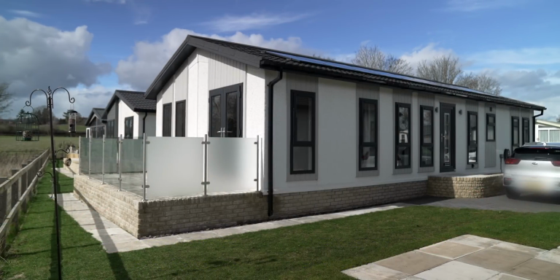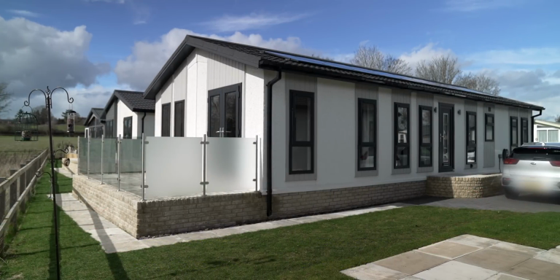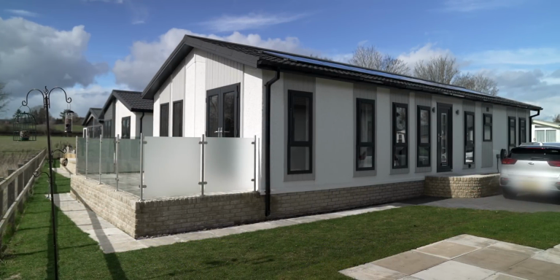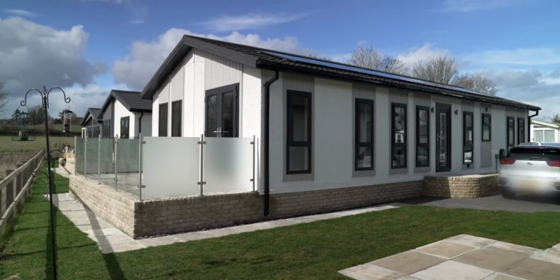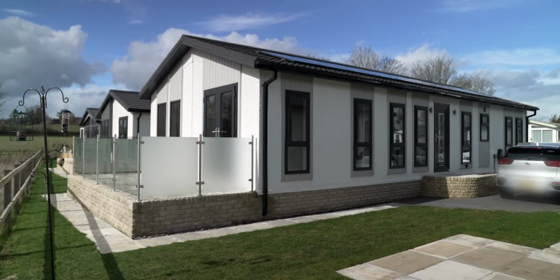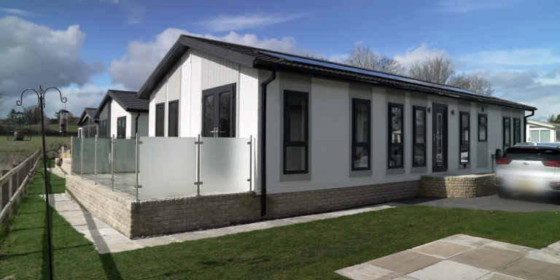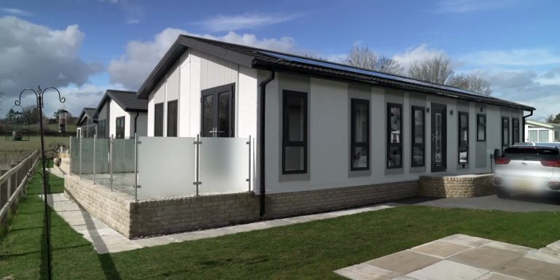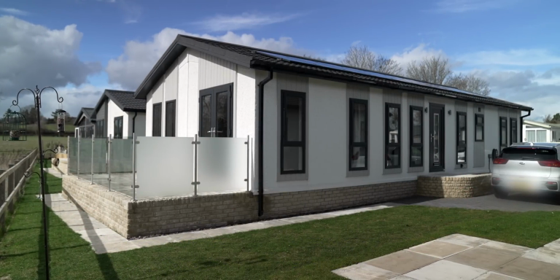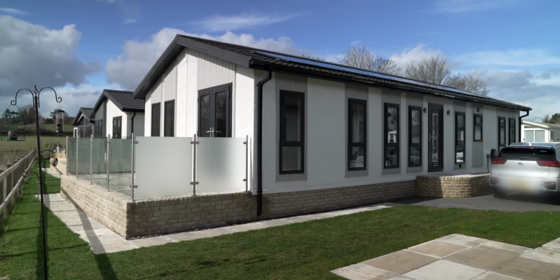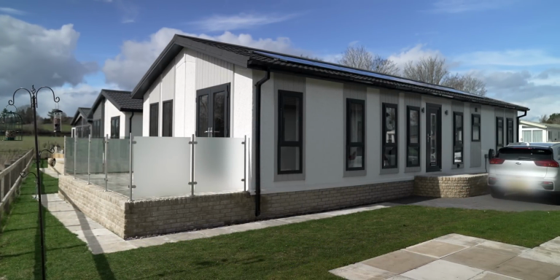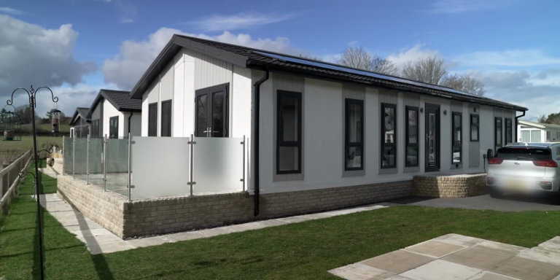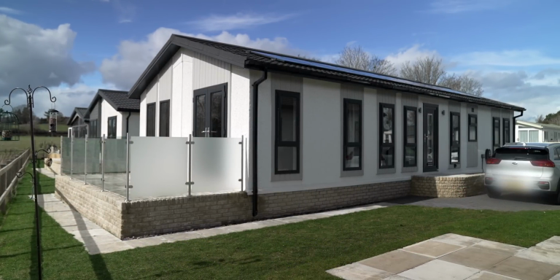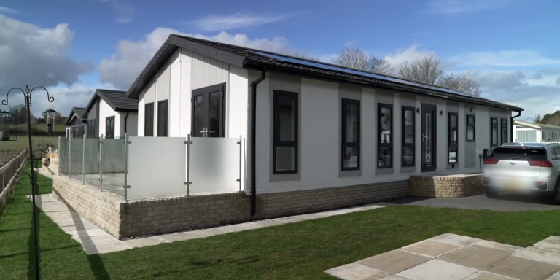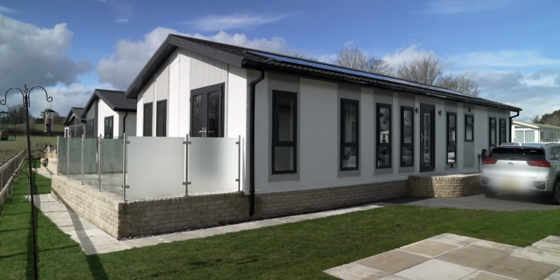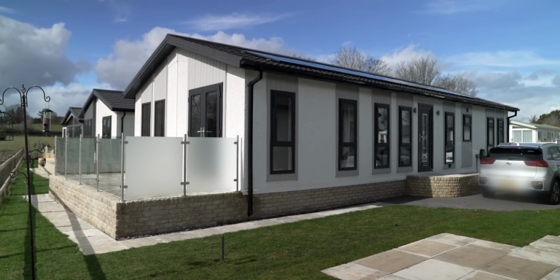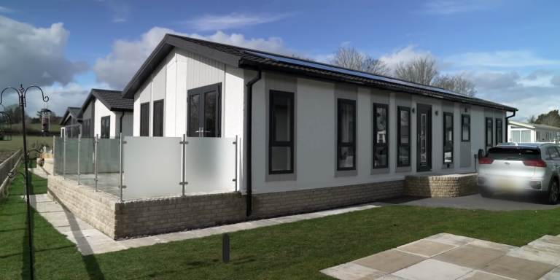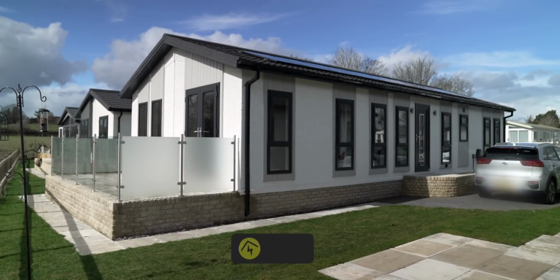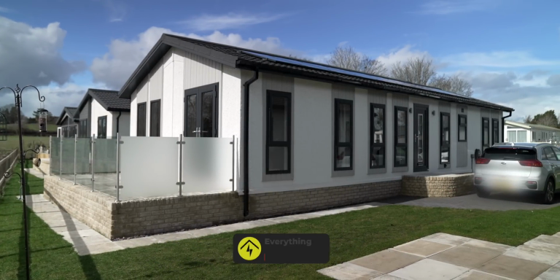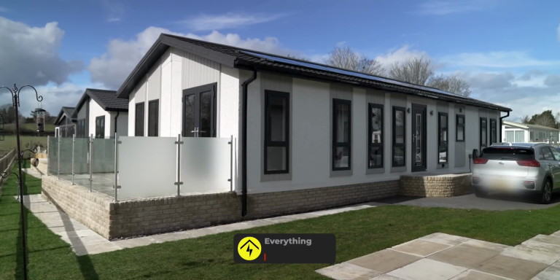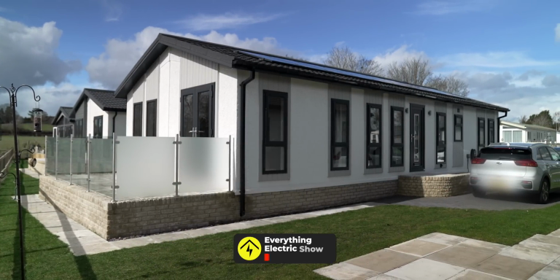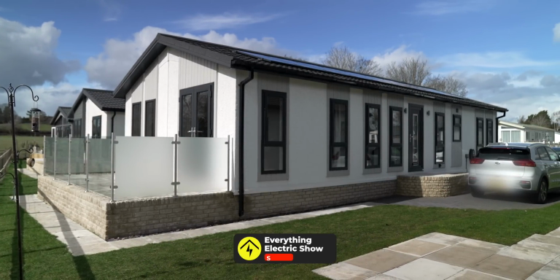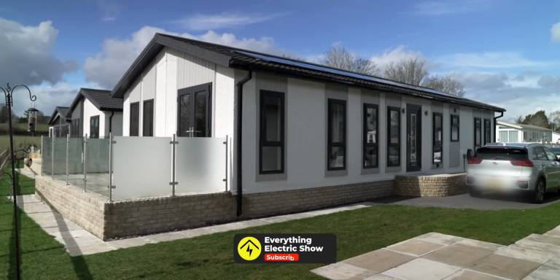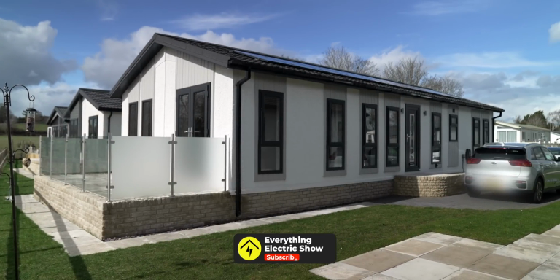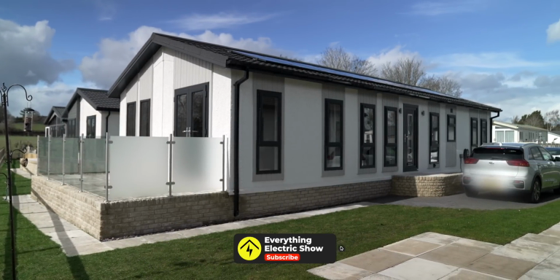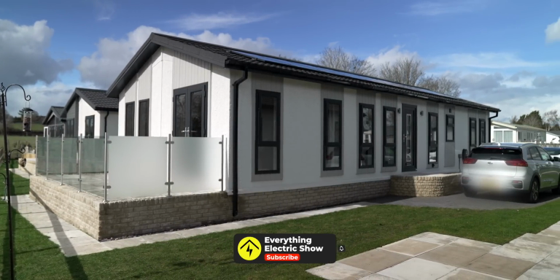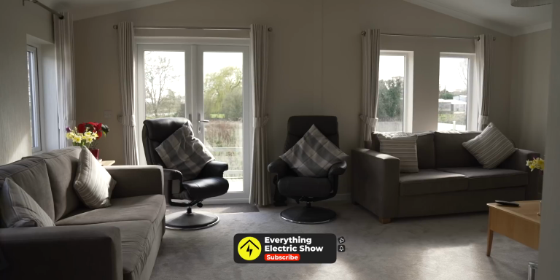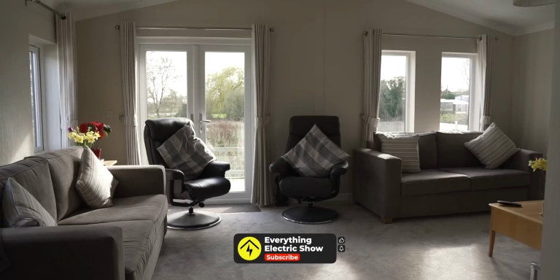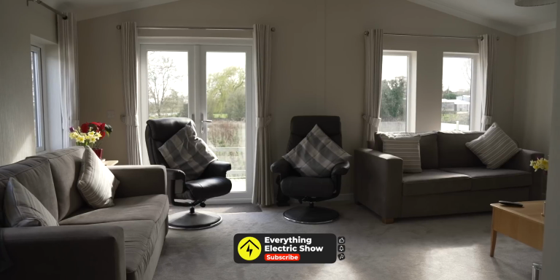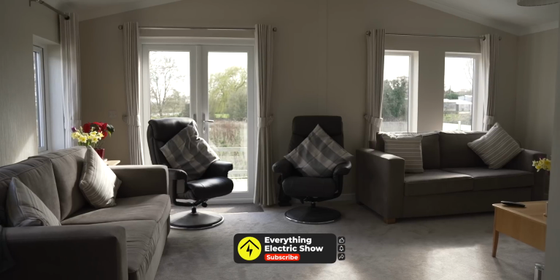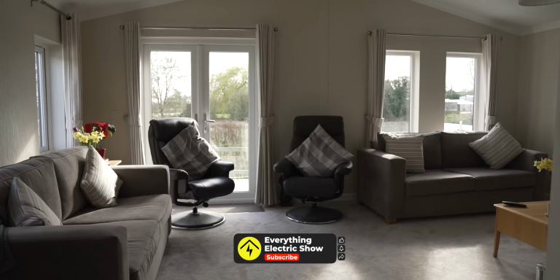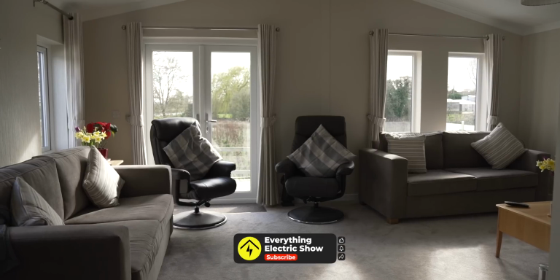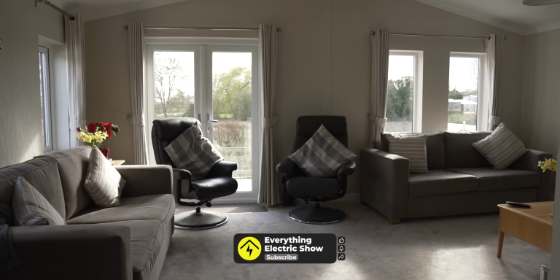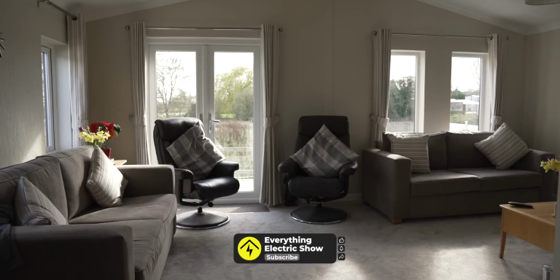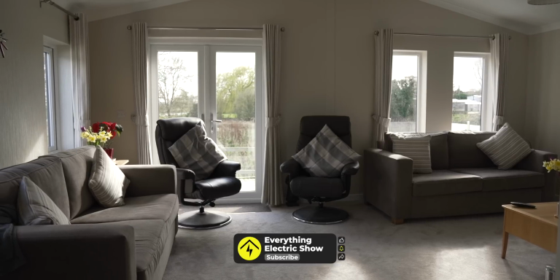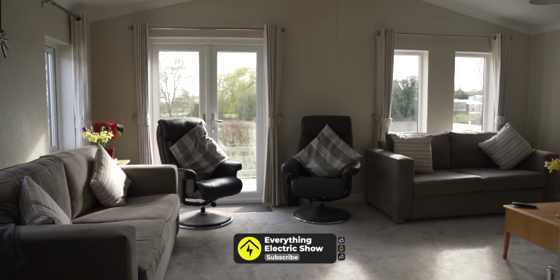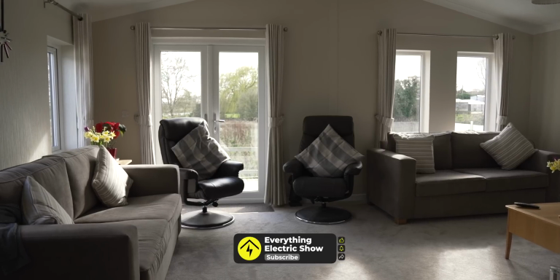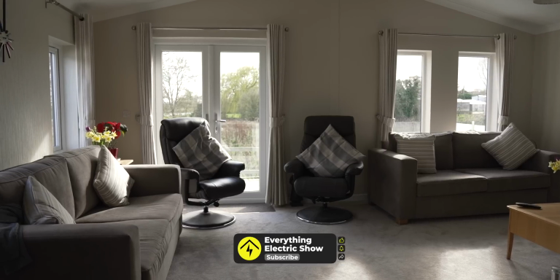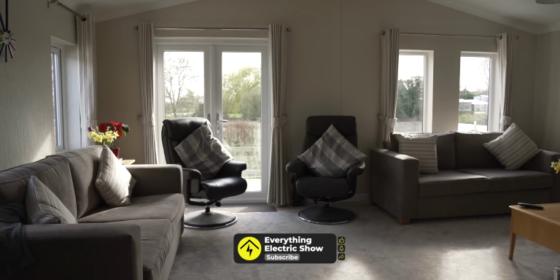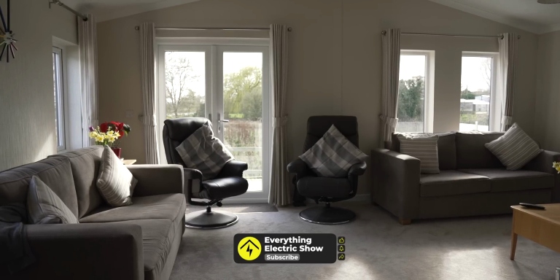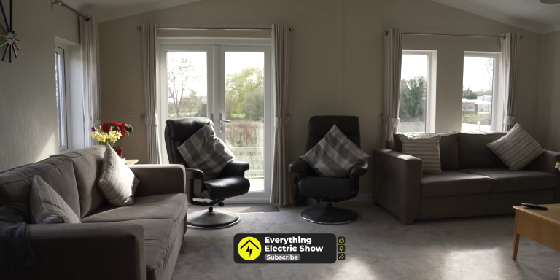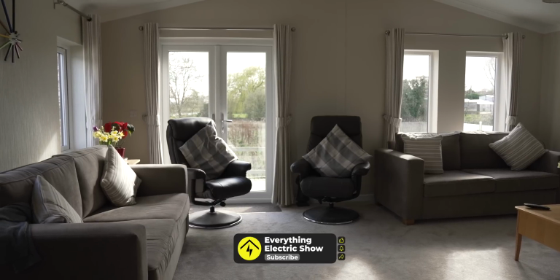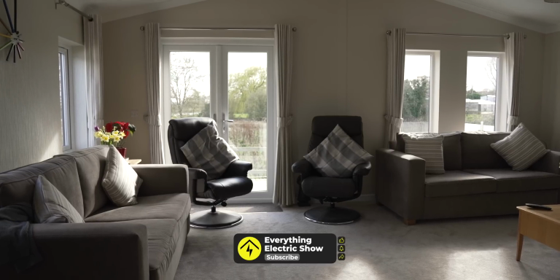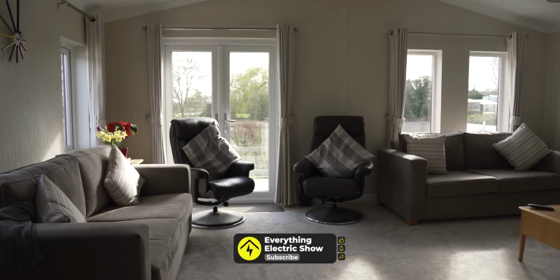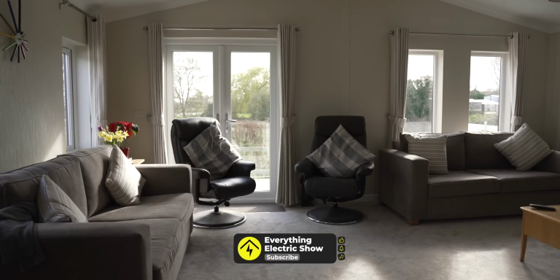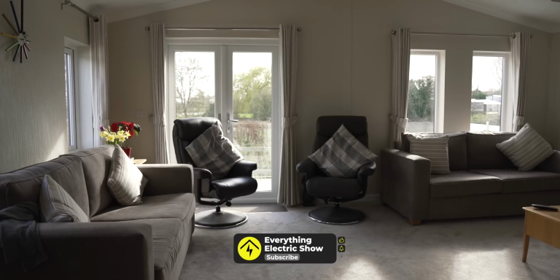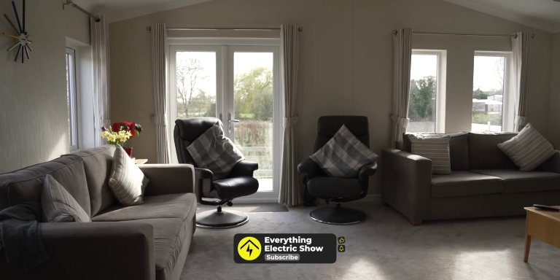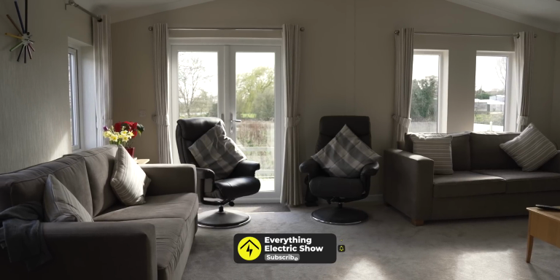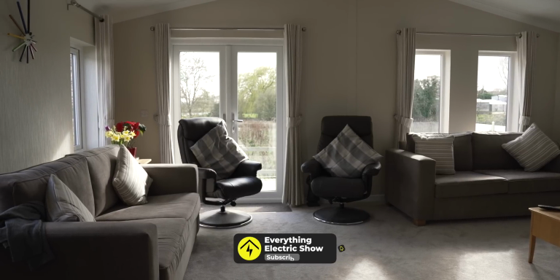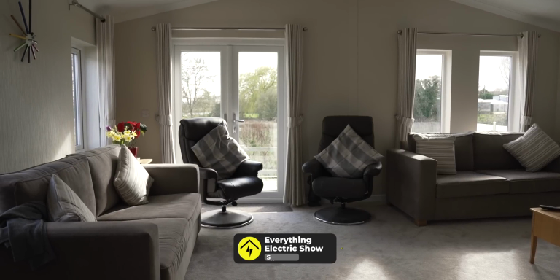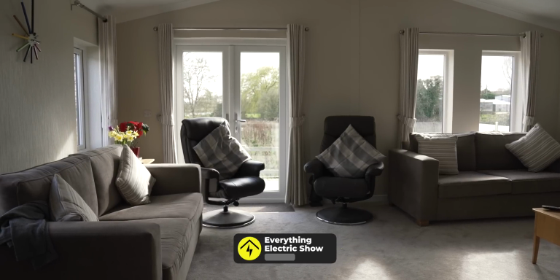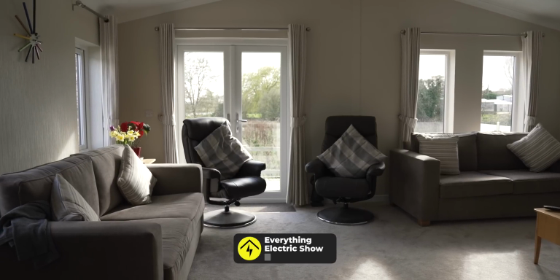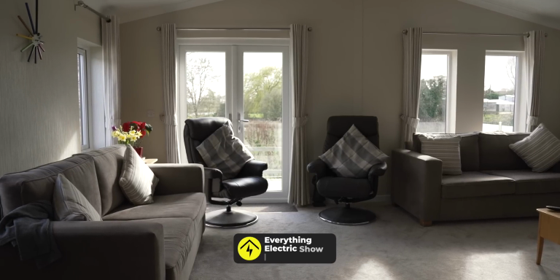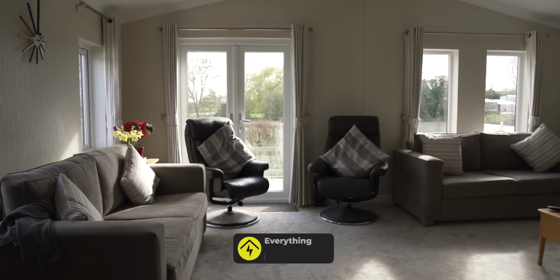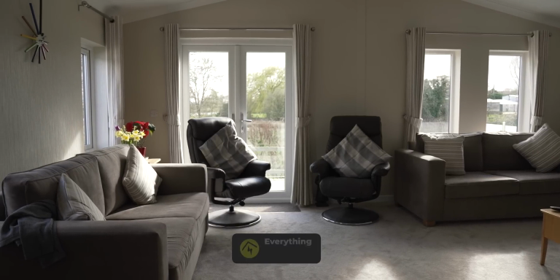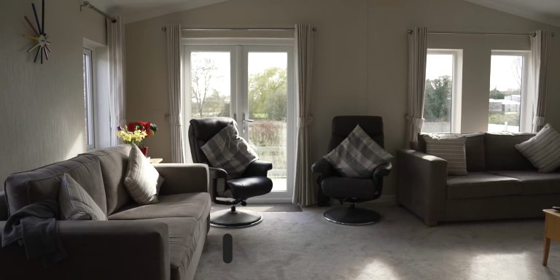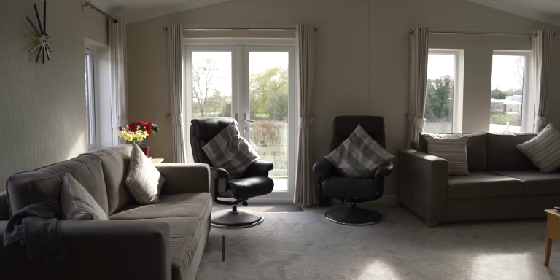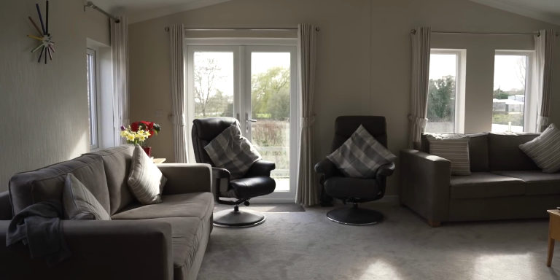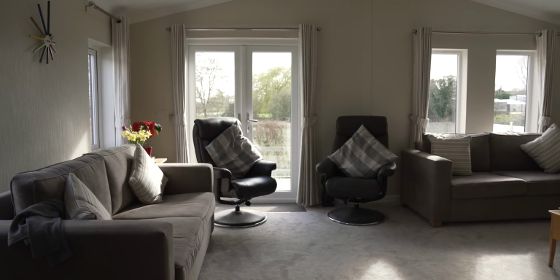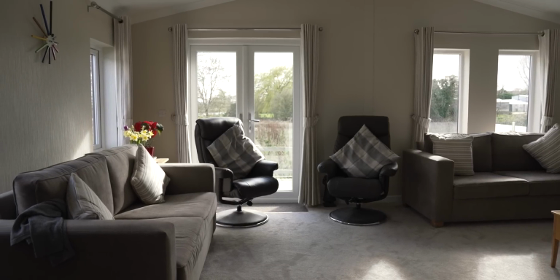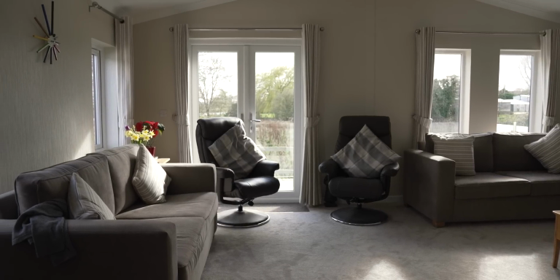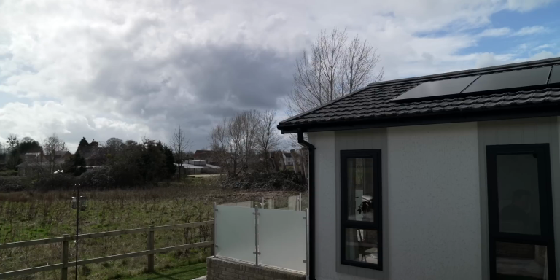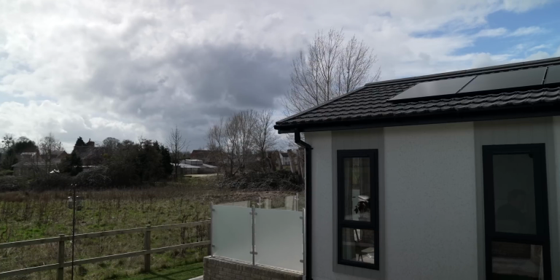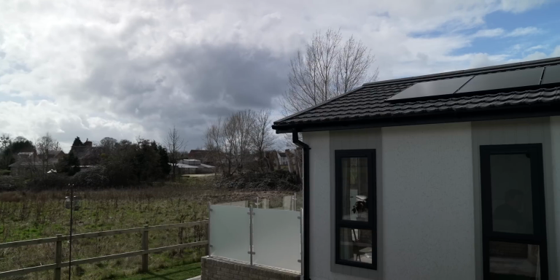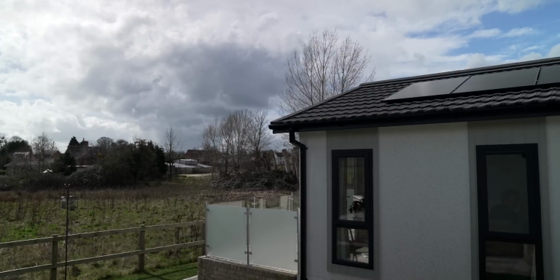This property is approximately 900 square foot with two bedrooms, a large living room diner and an open plan kitchen.